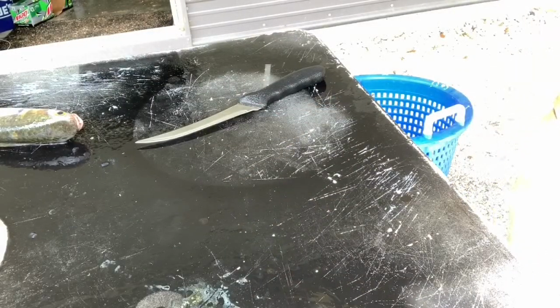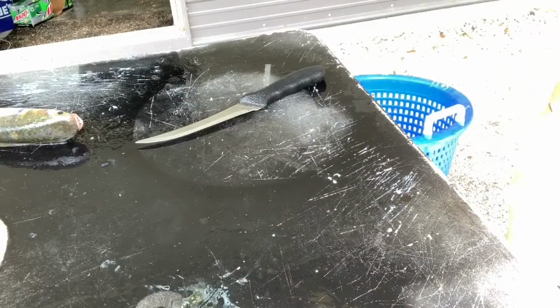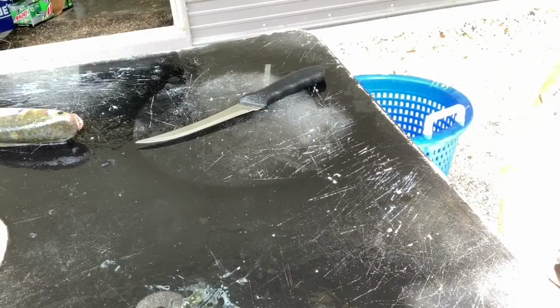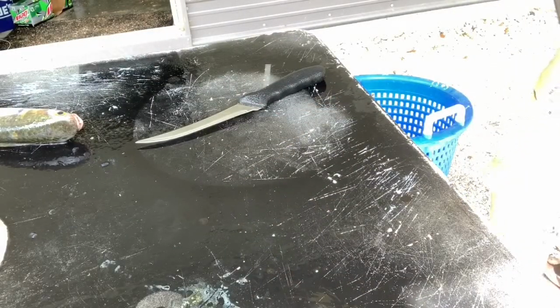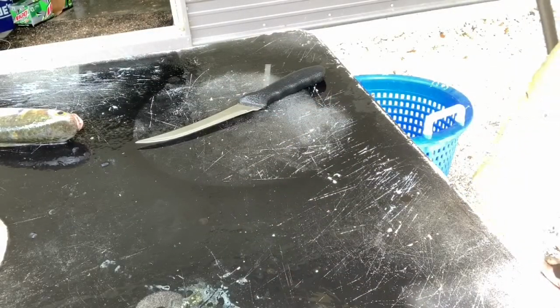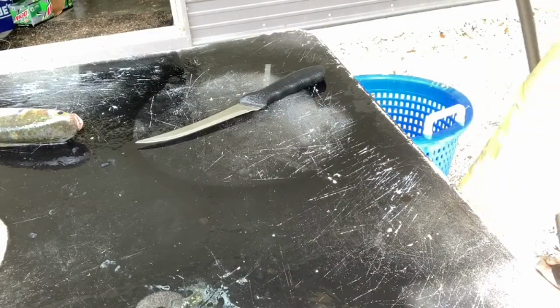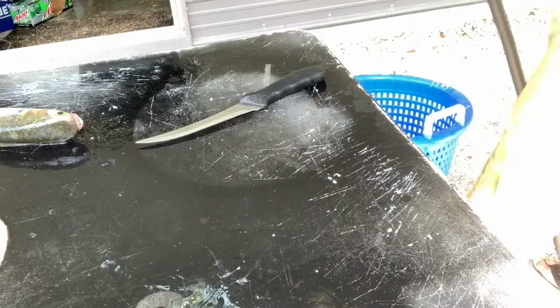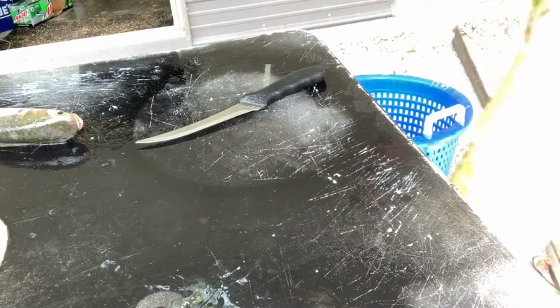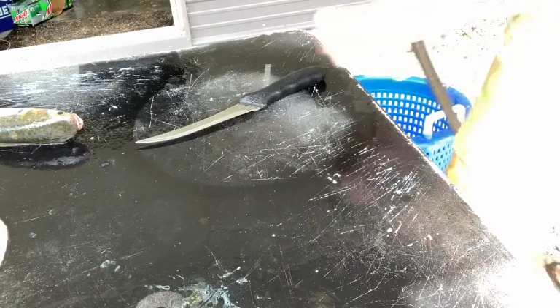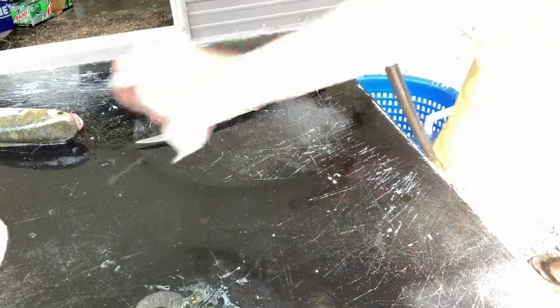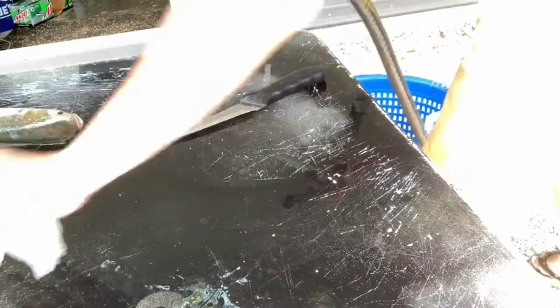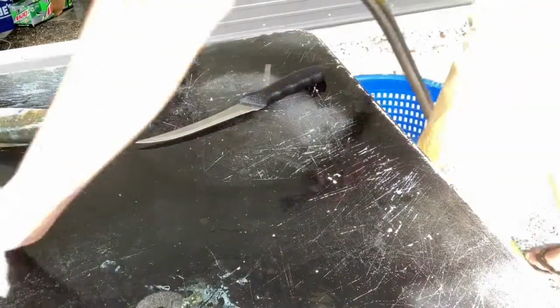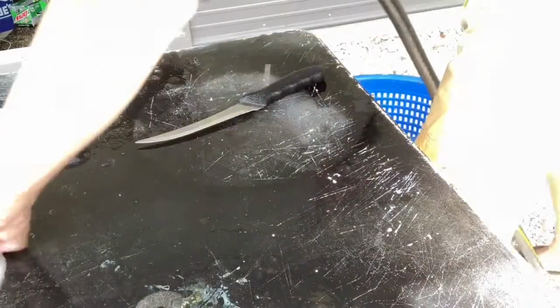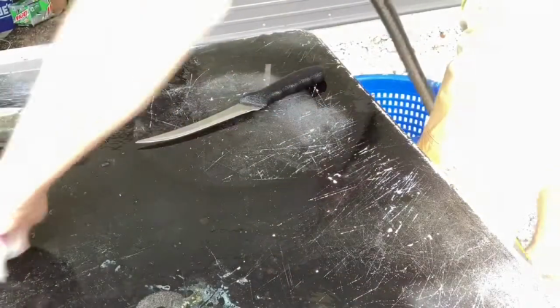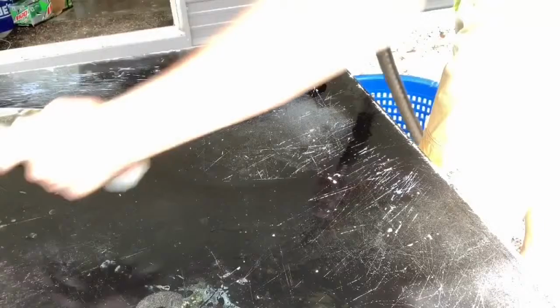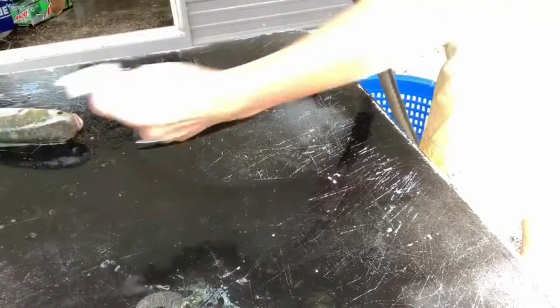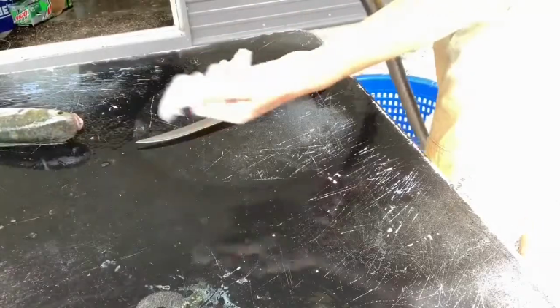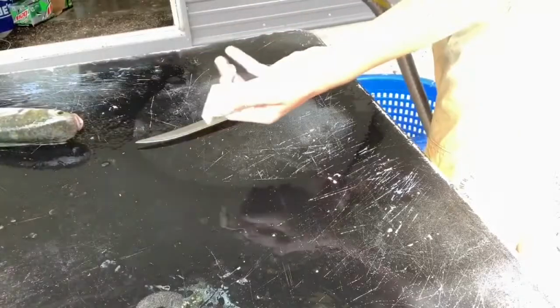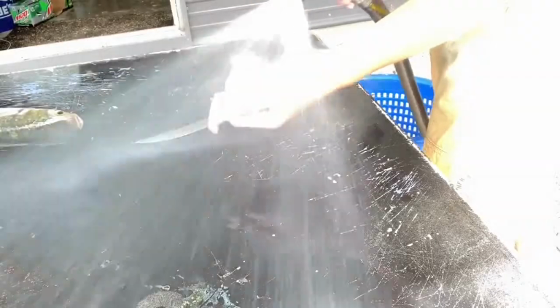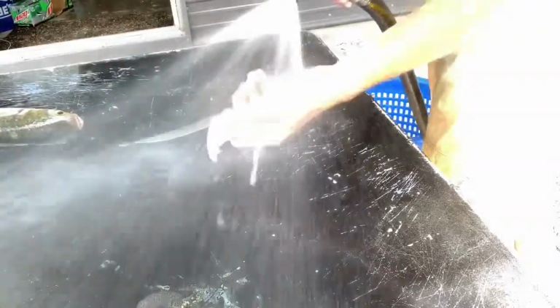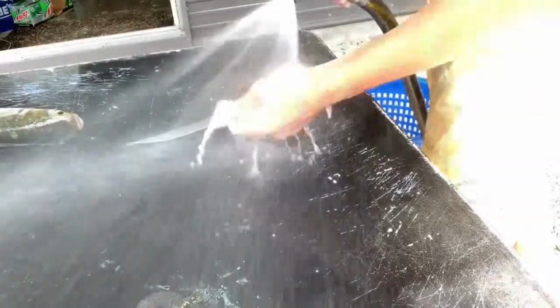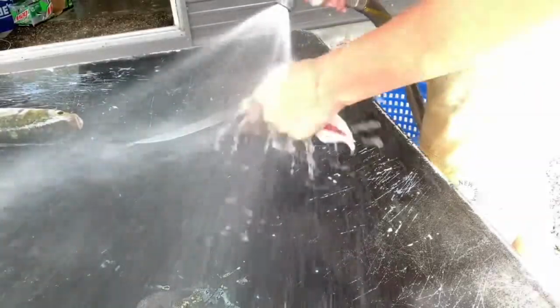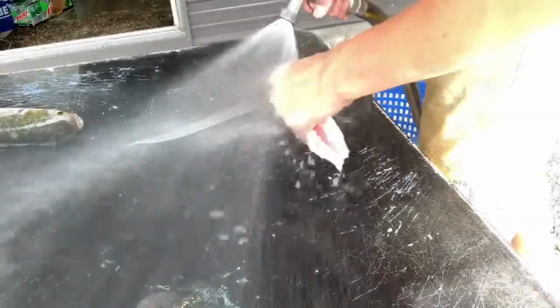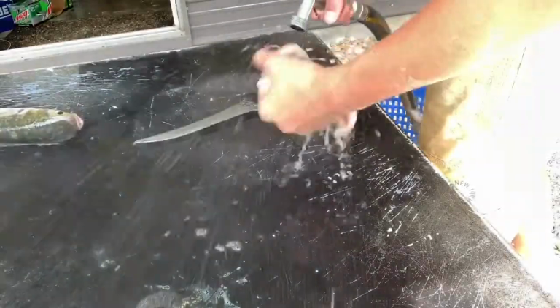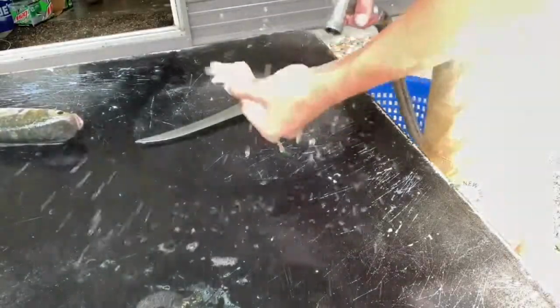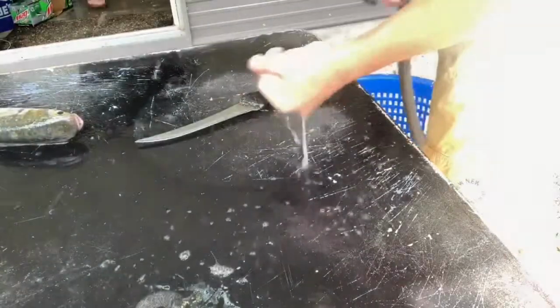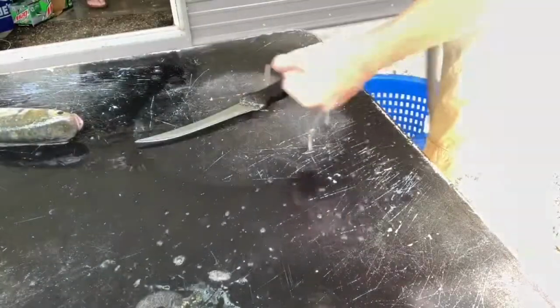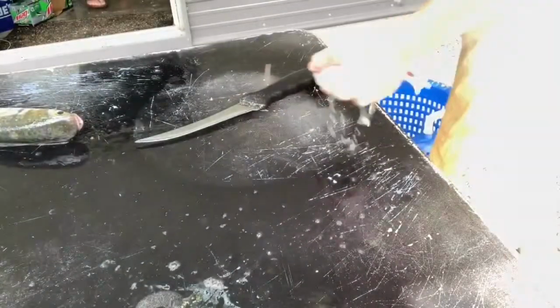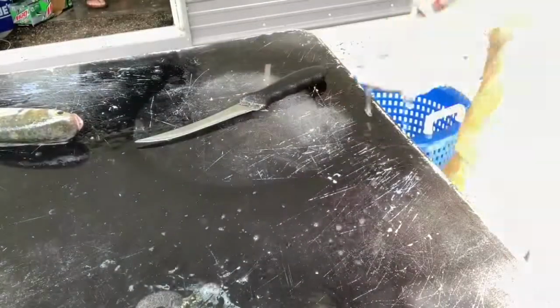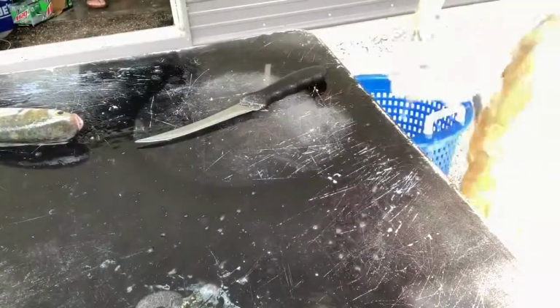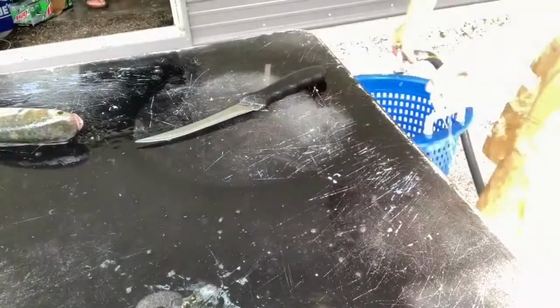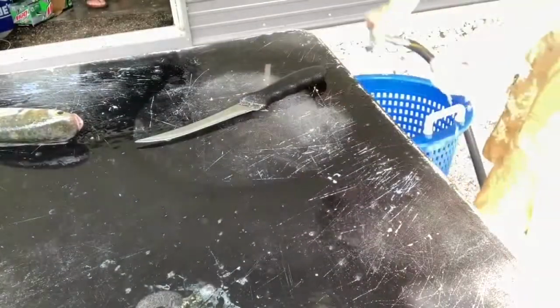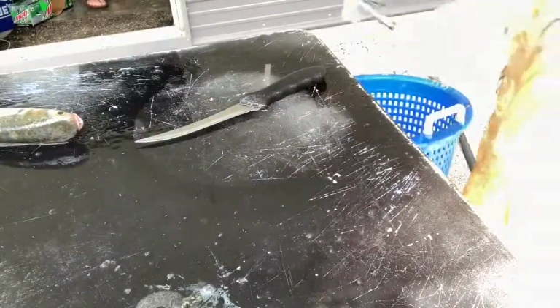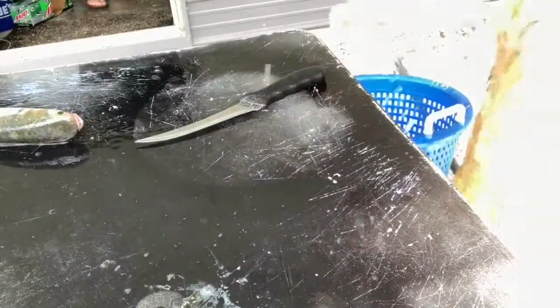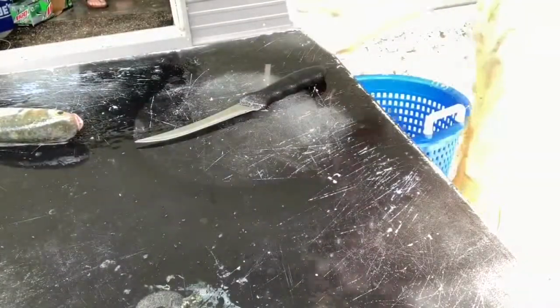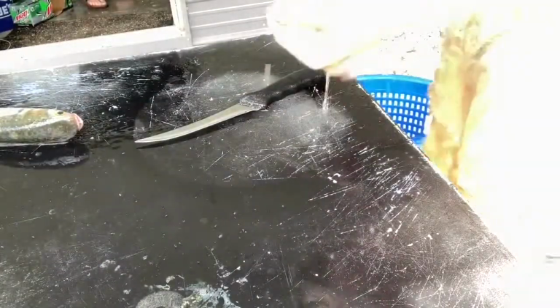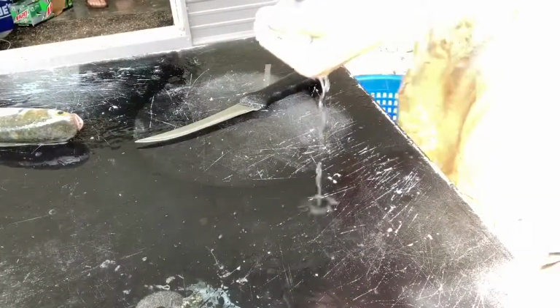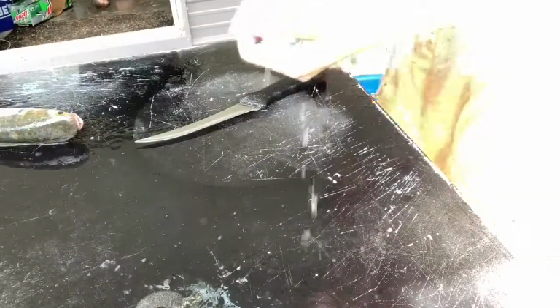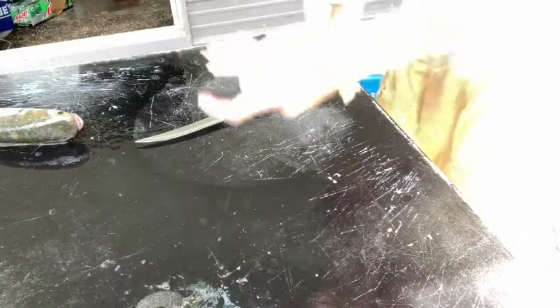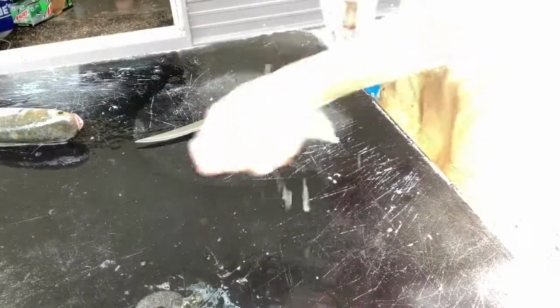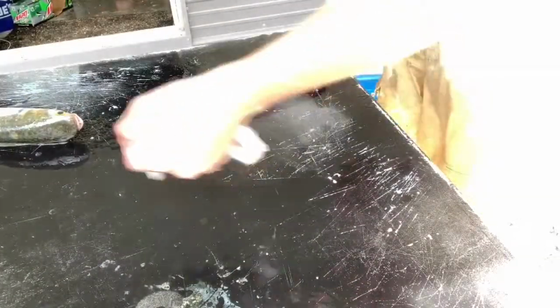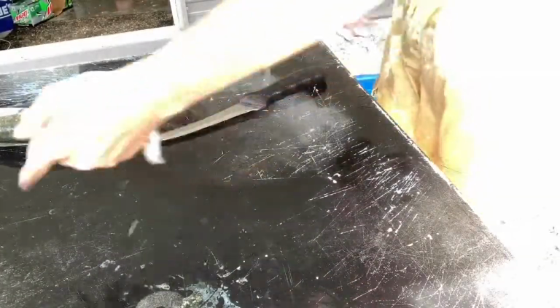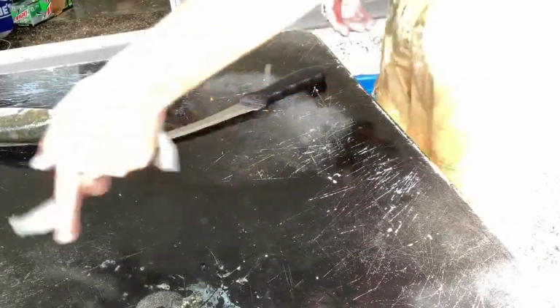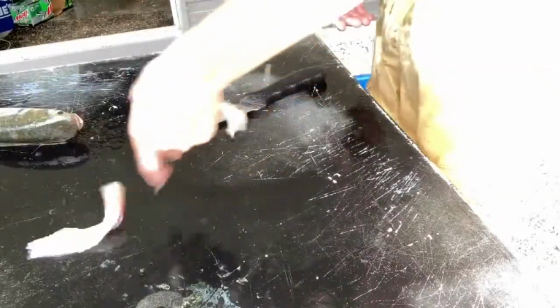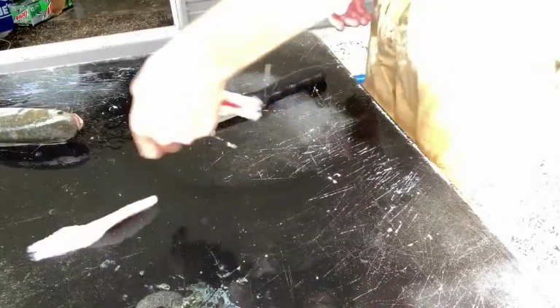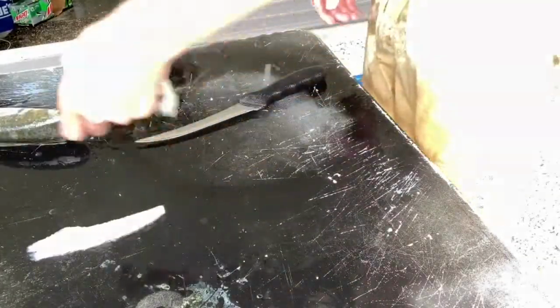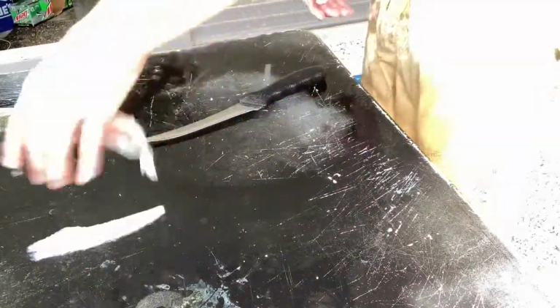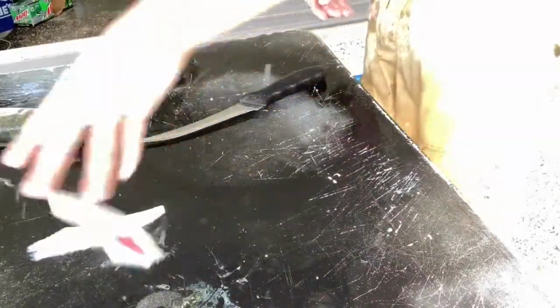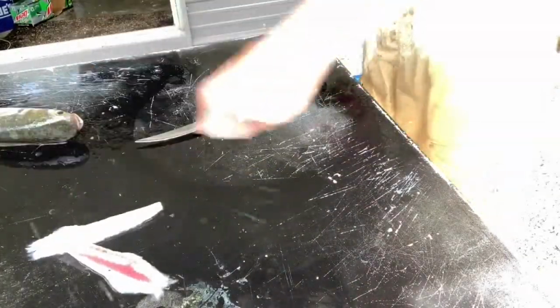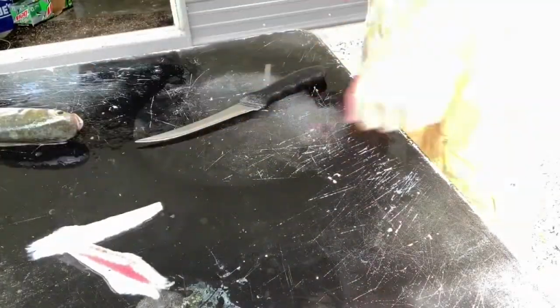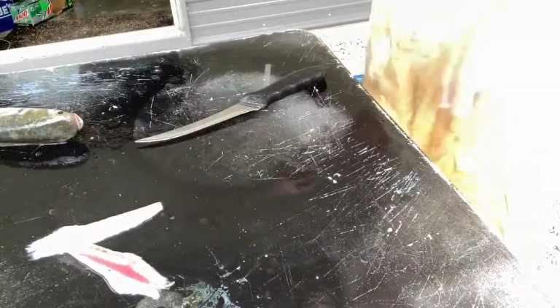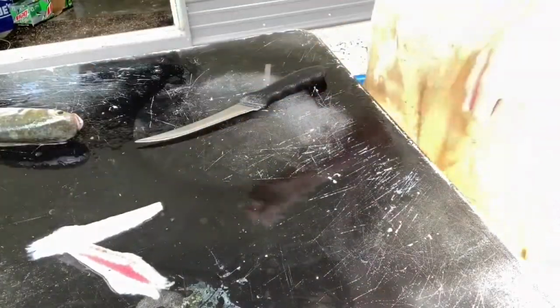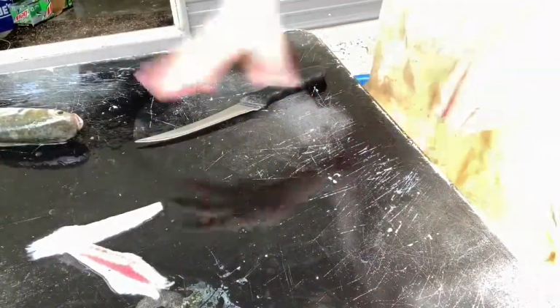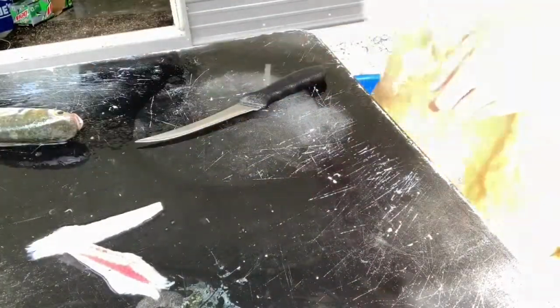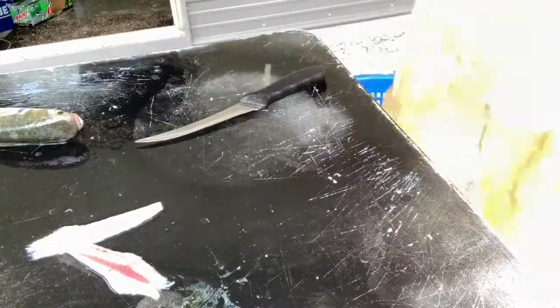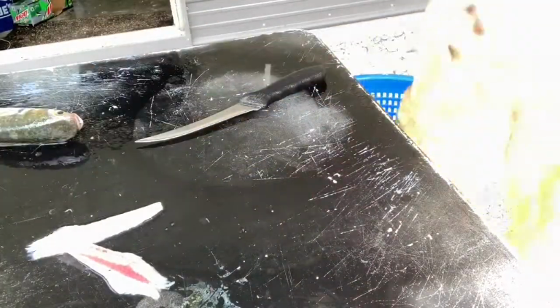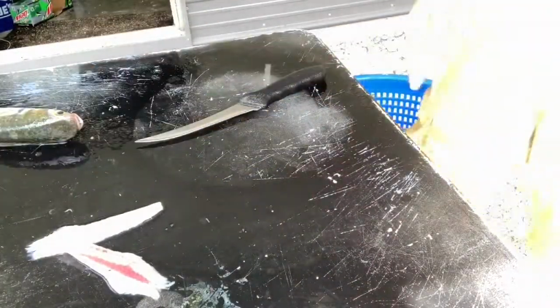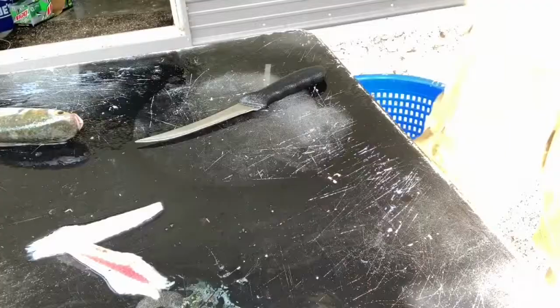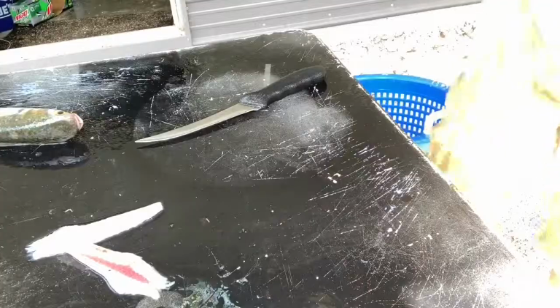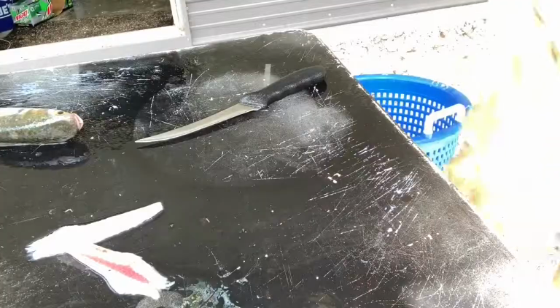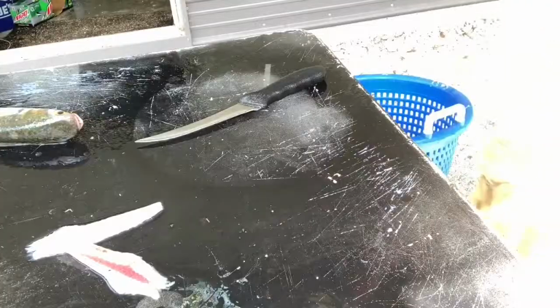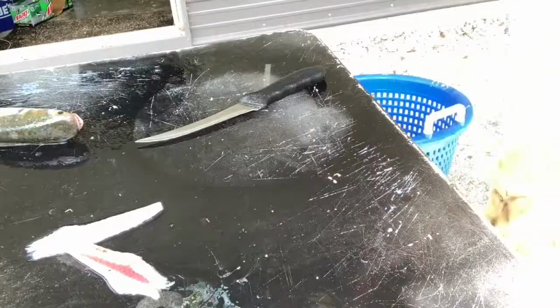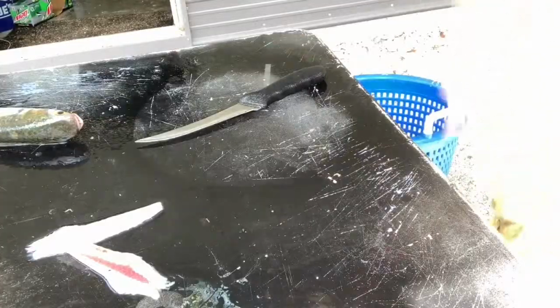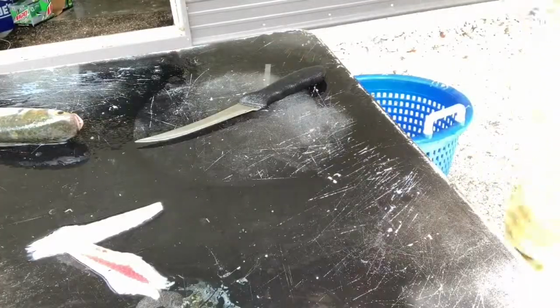I'm going to rinse this off, clean the other fish we got, and I'll see you guys inside on how I'm going to cook this.